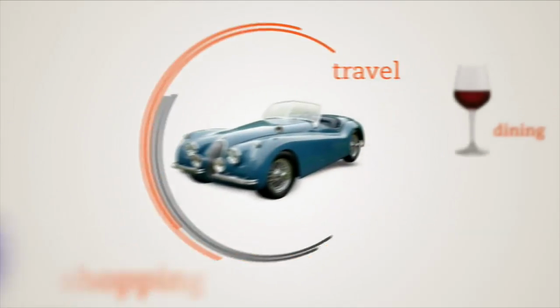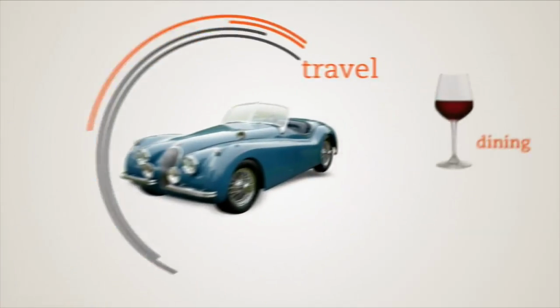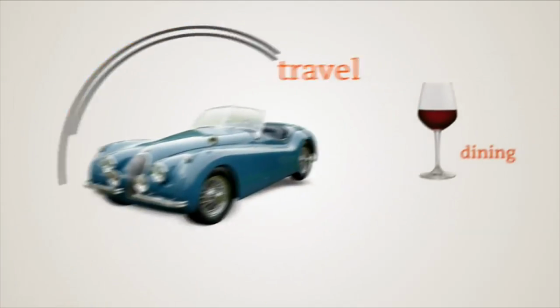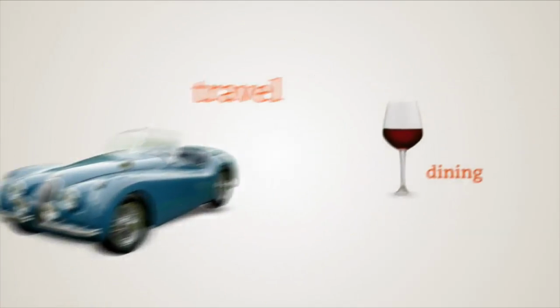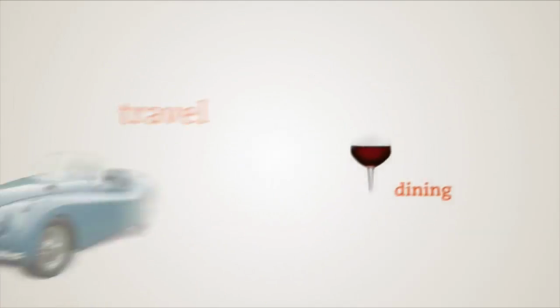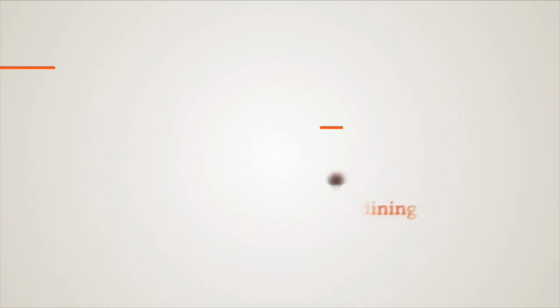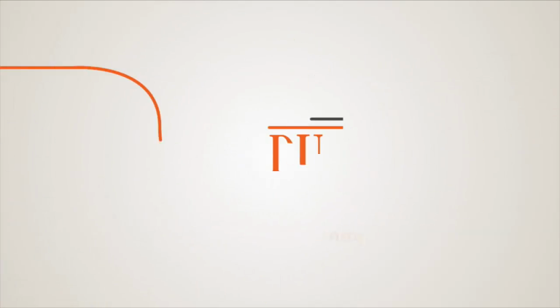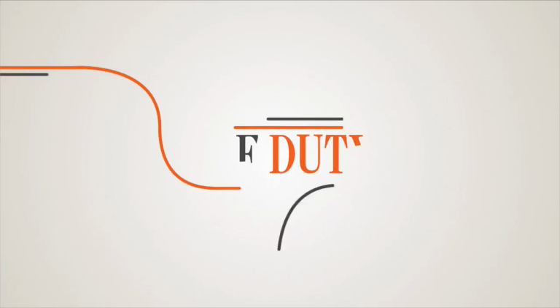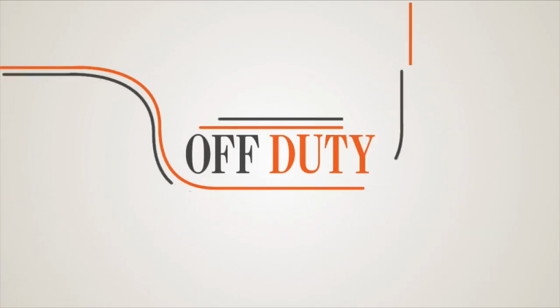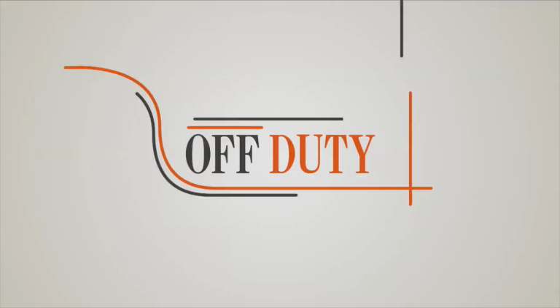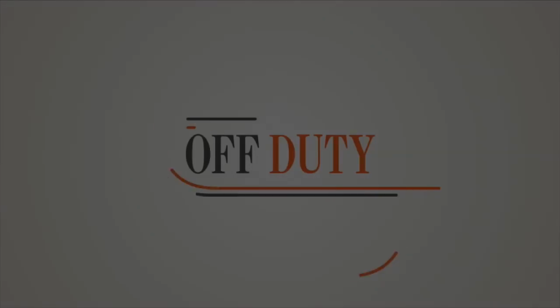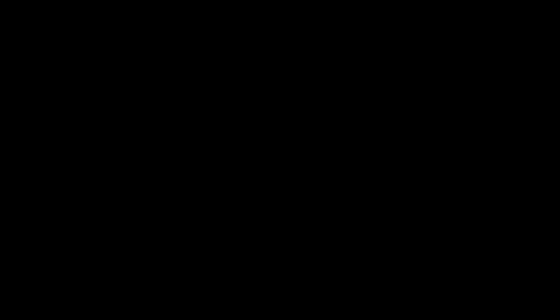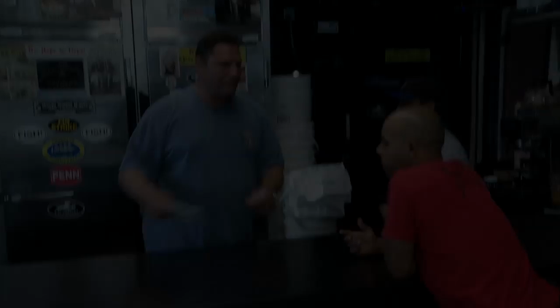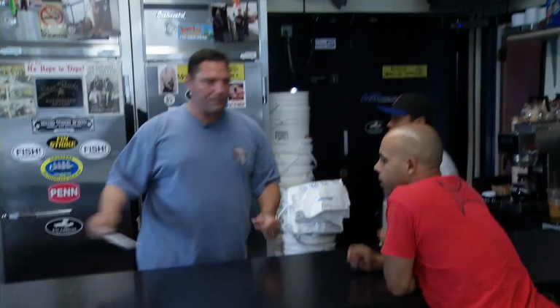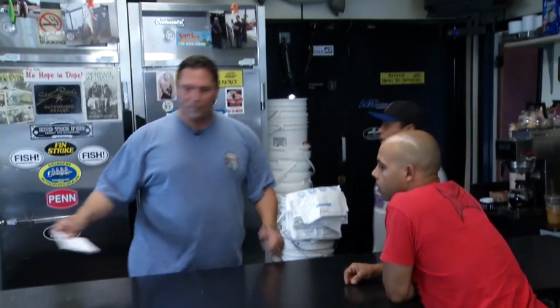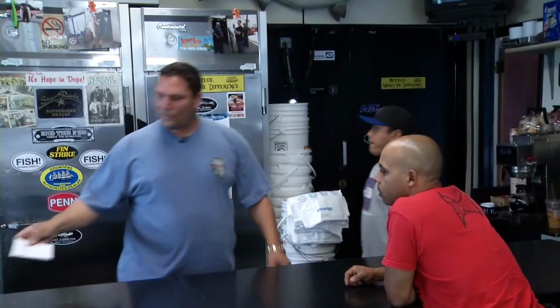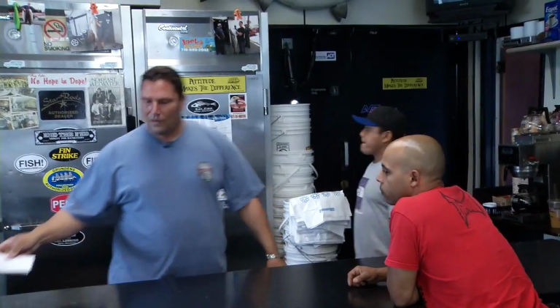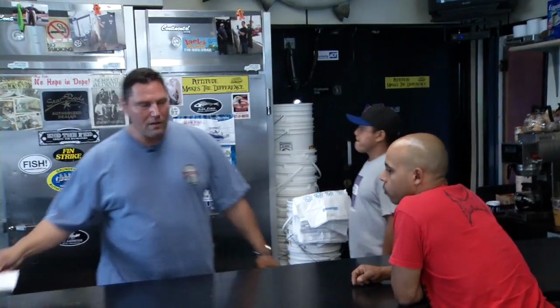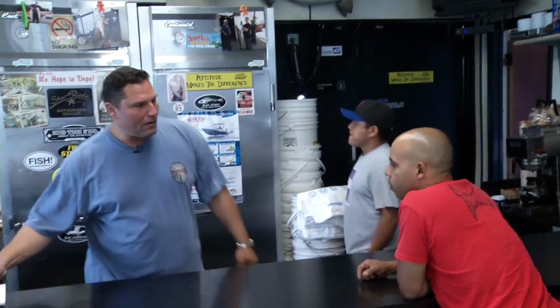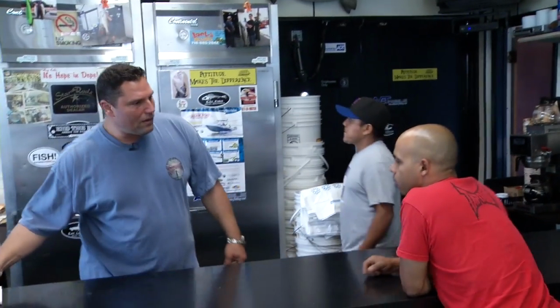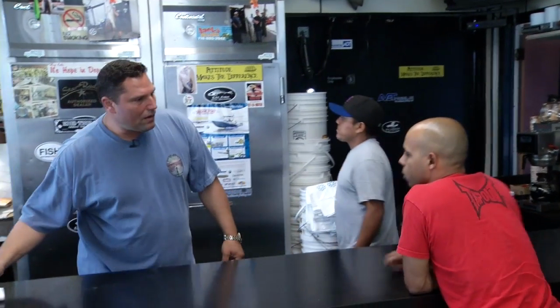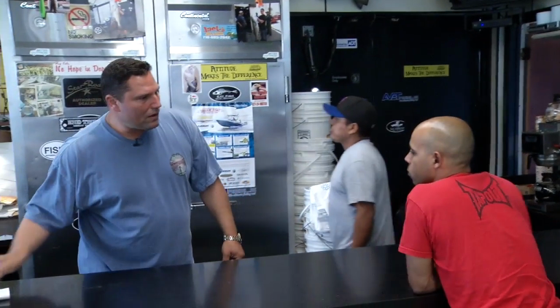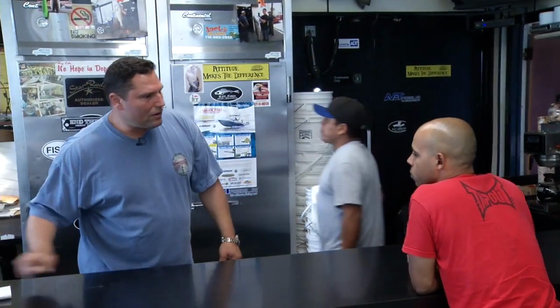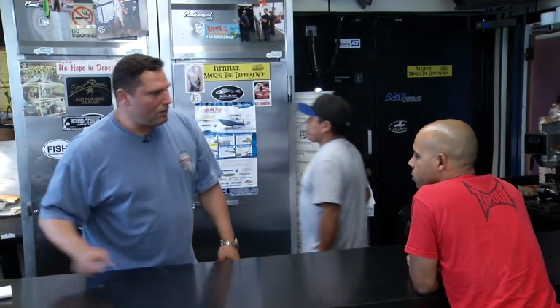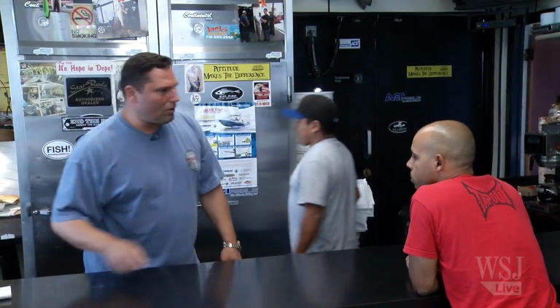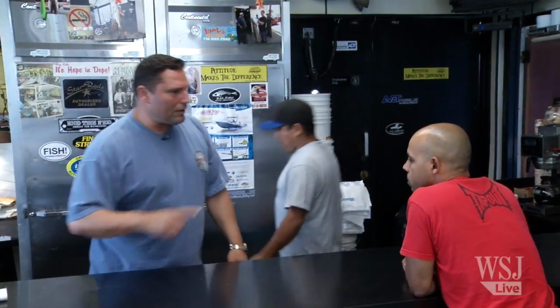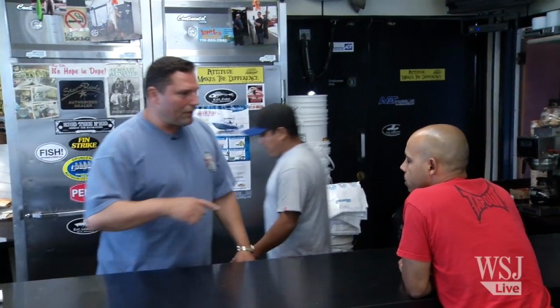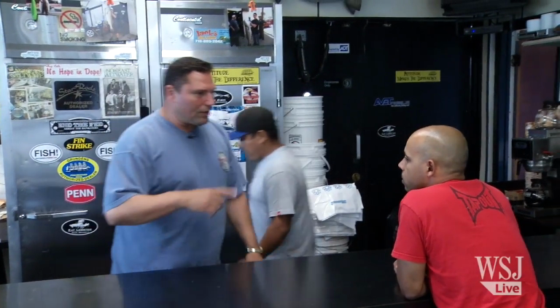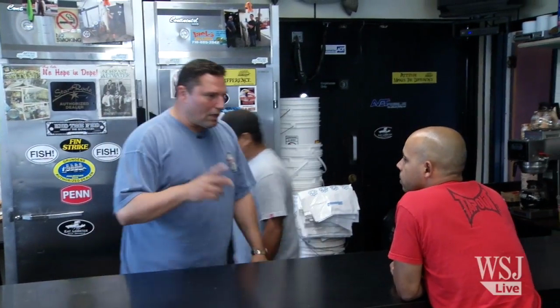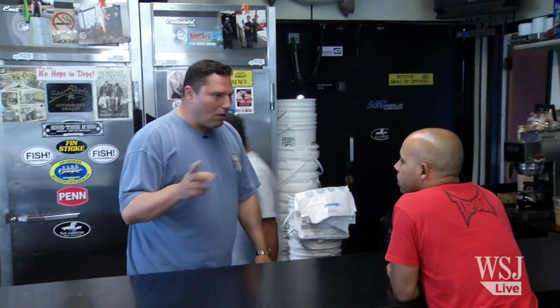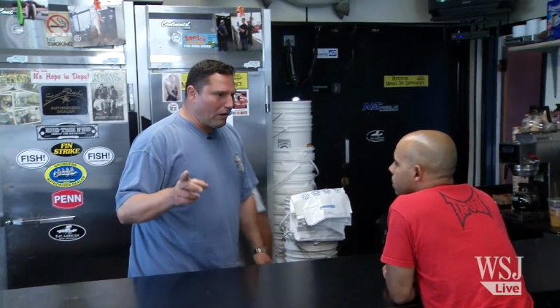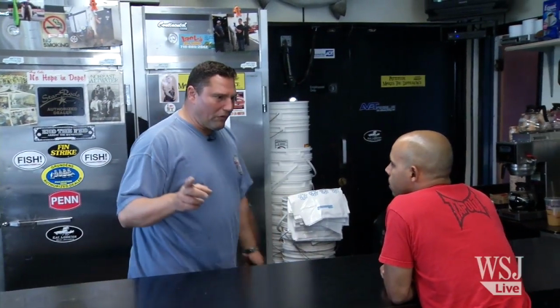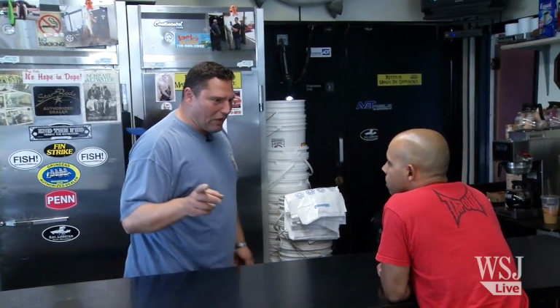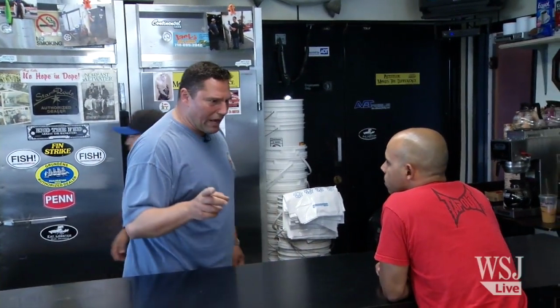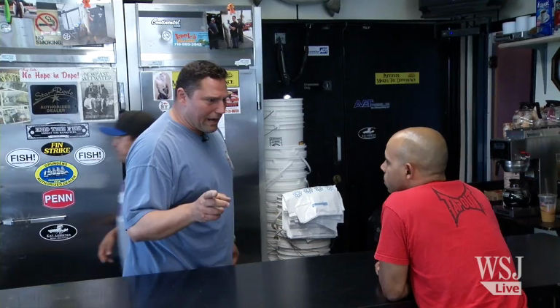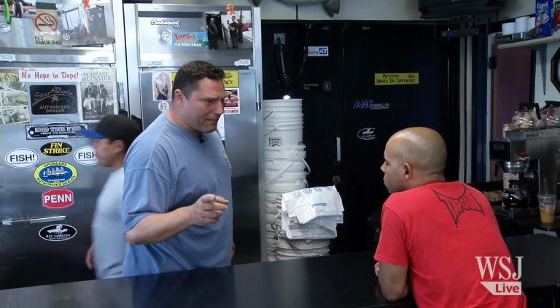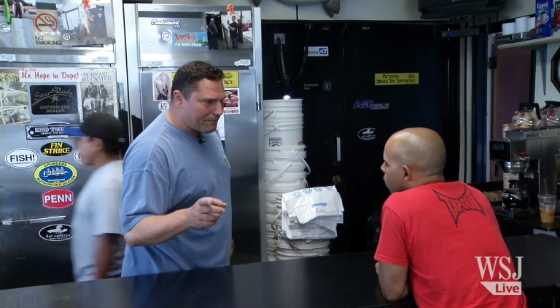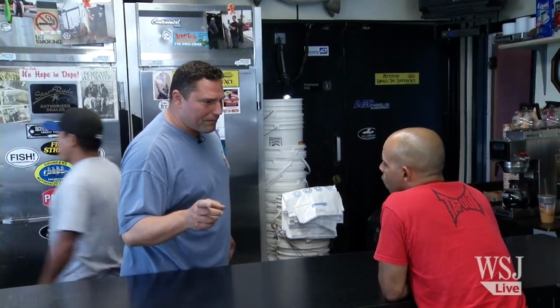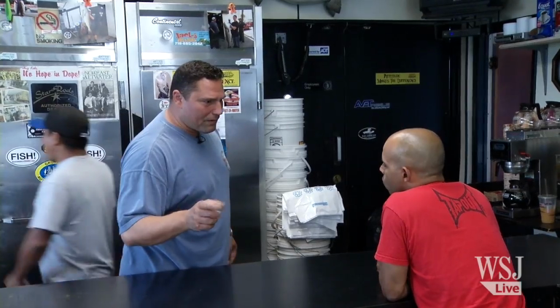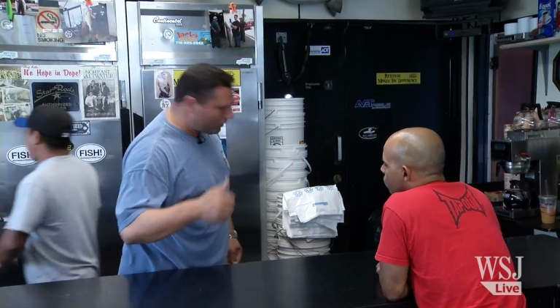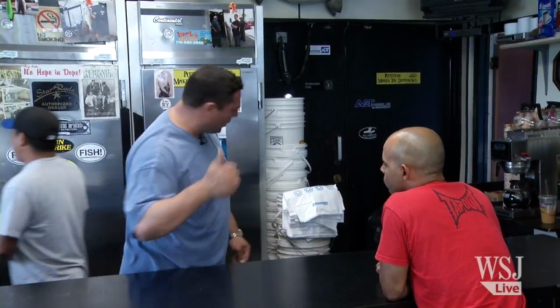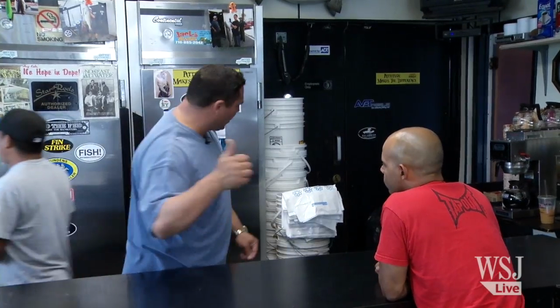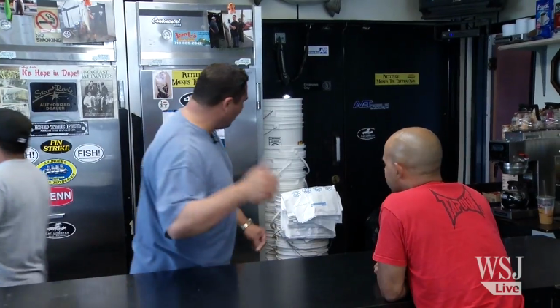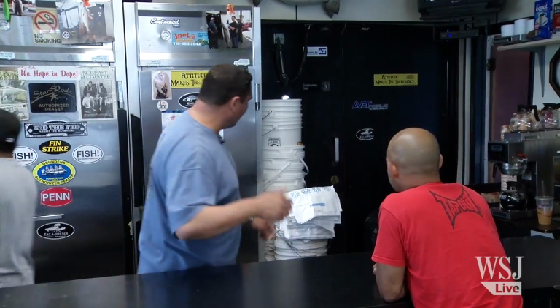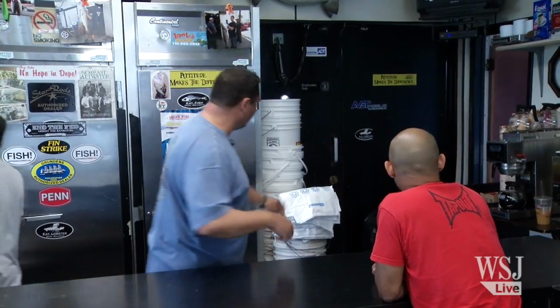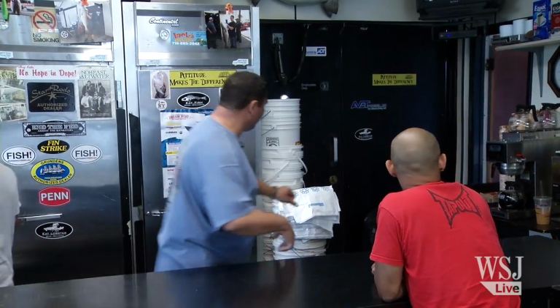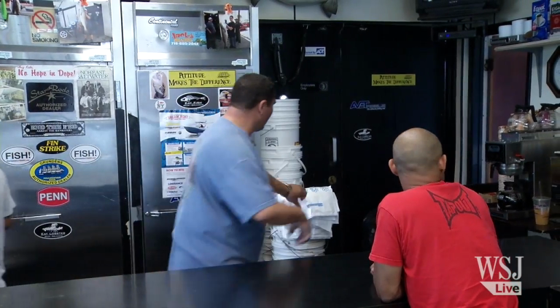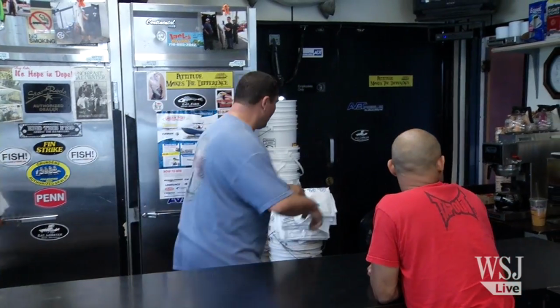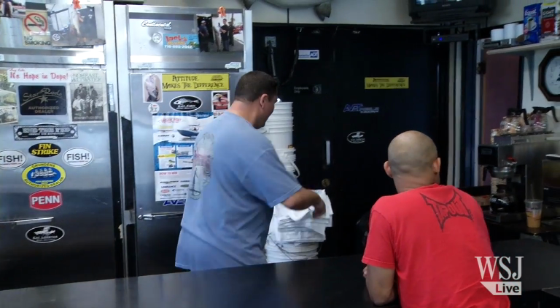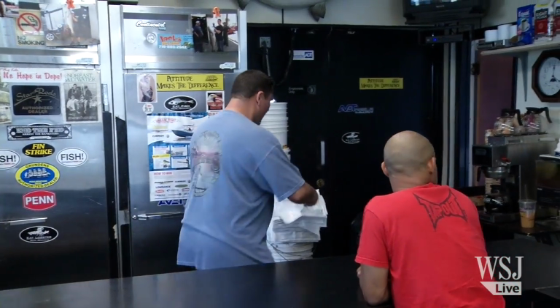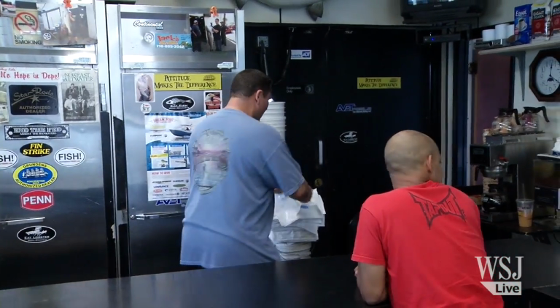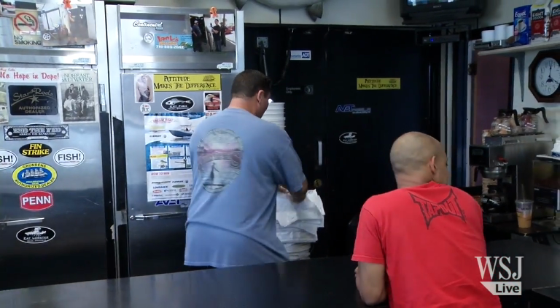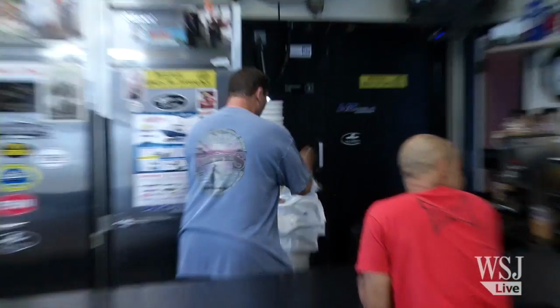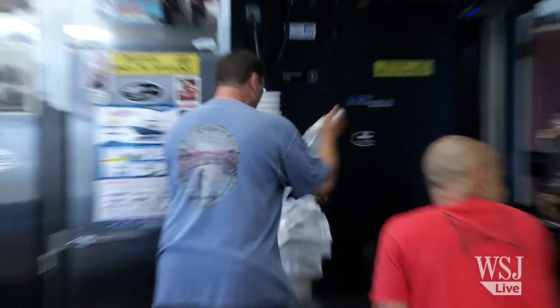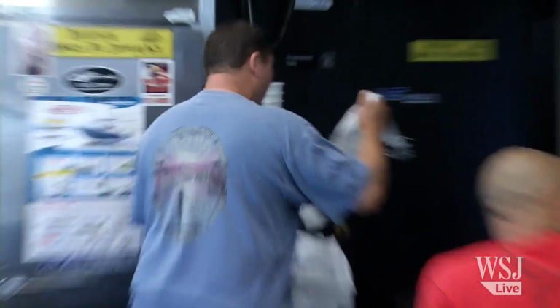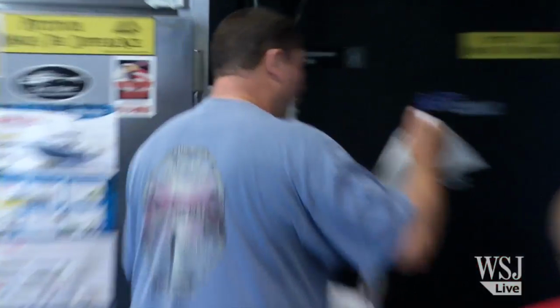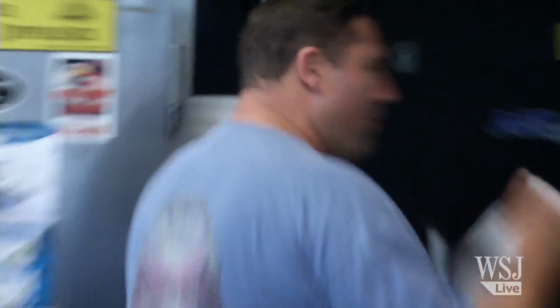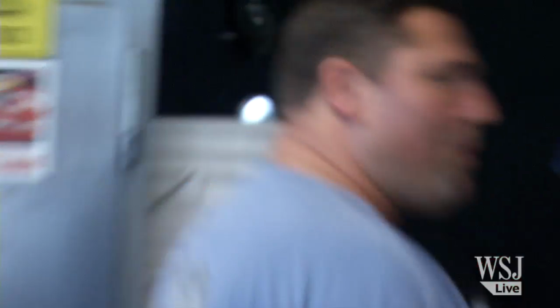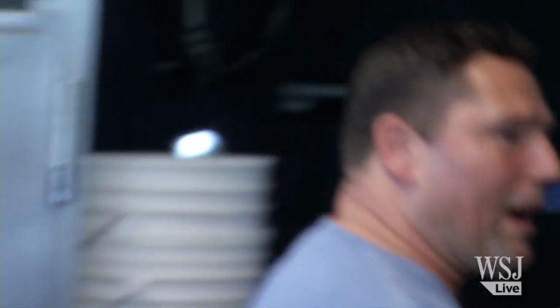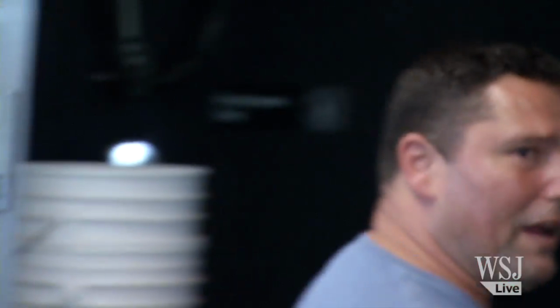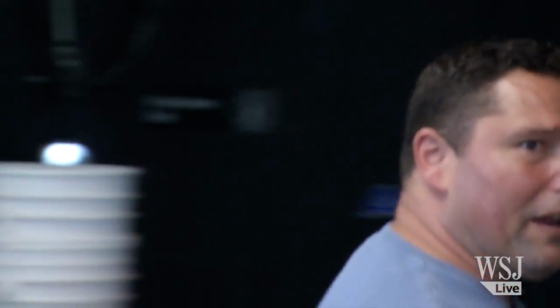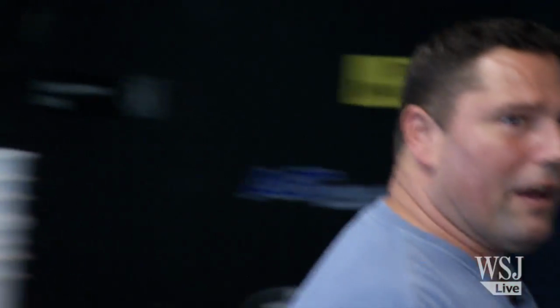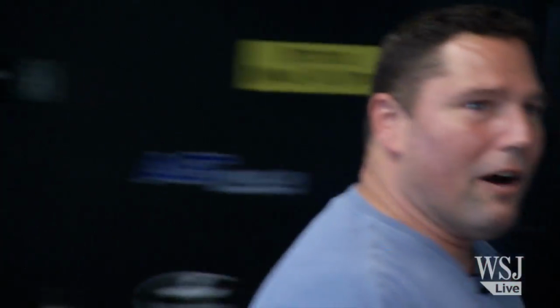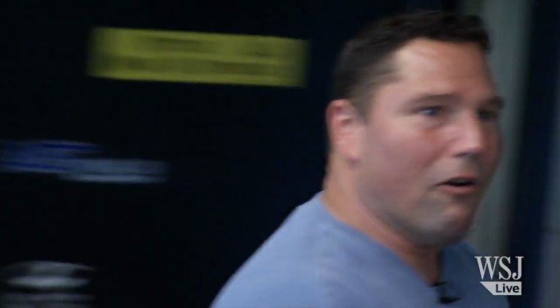How can I help you today? You want that to go or to stay? To go. Four bunker to go.